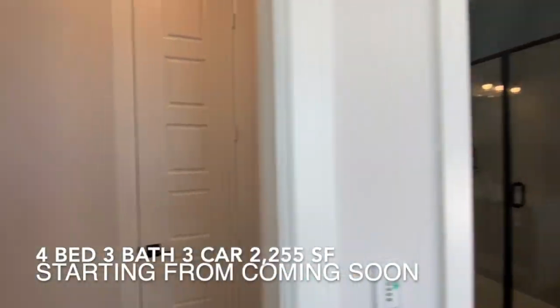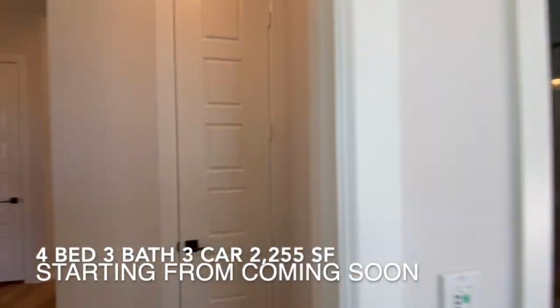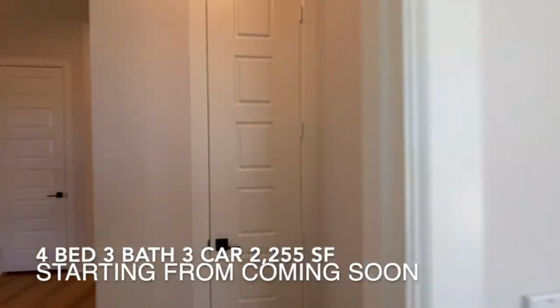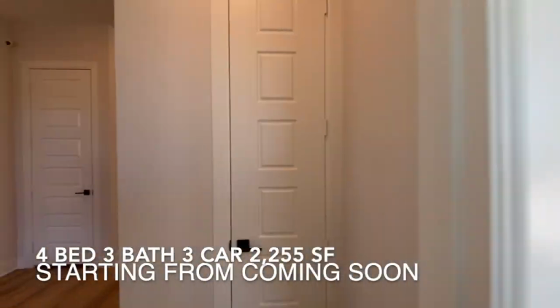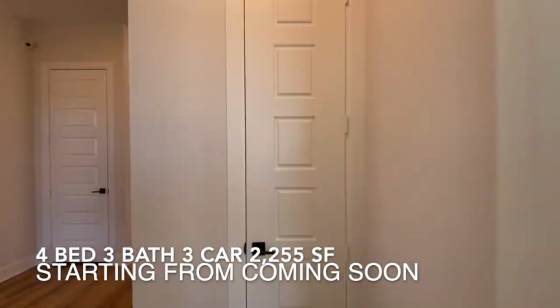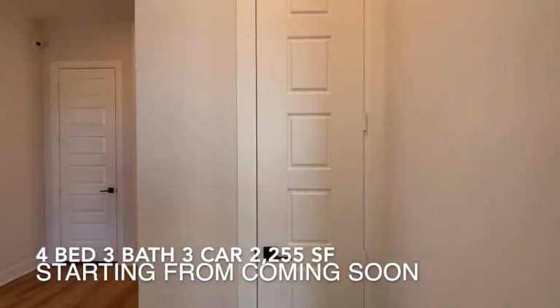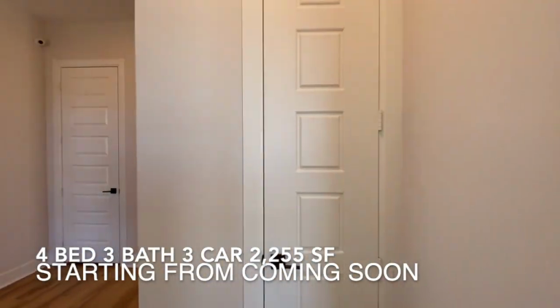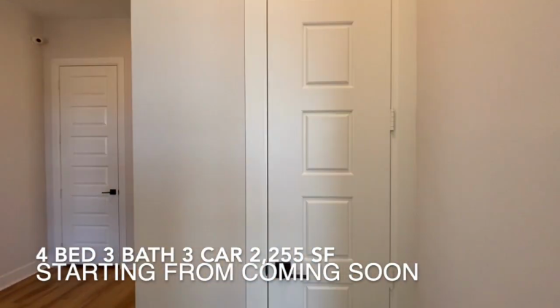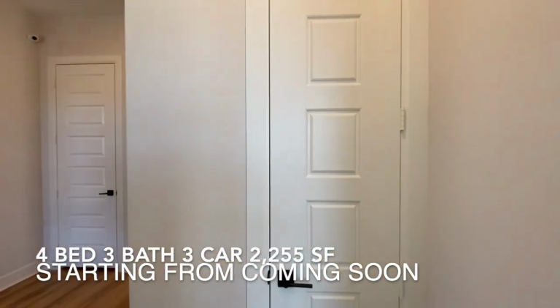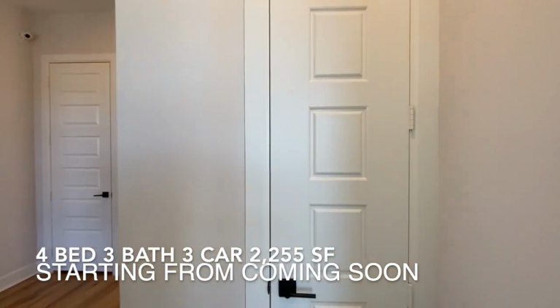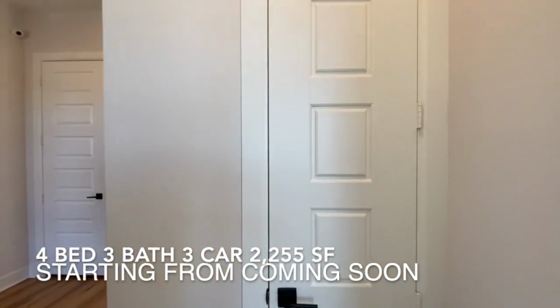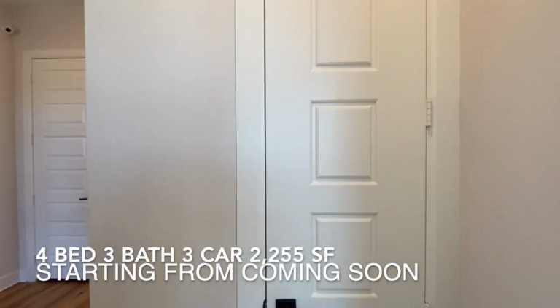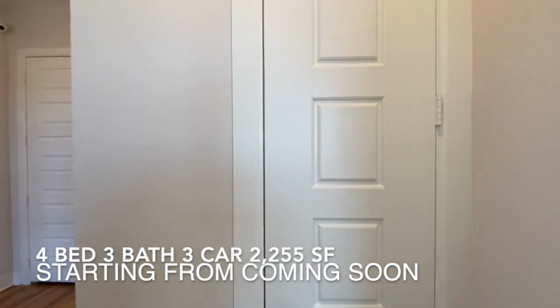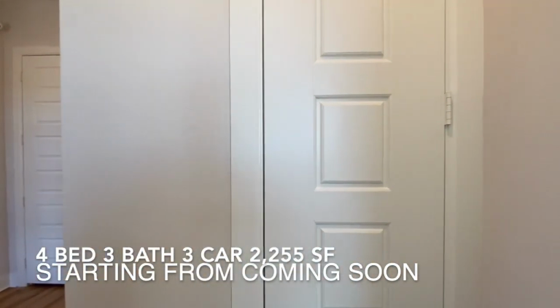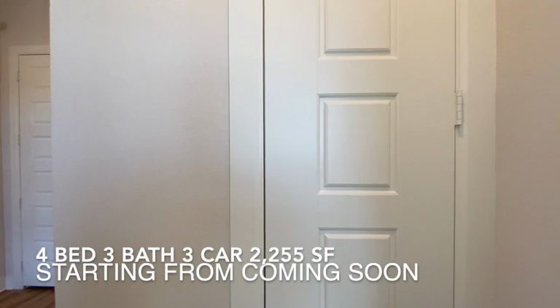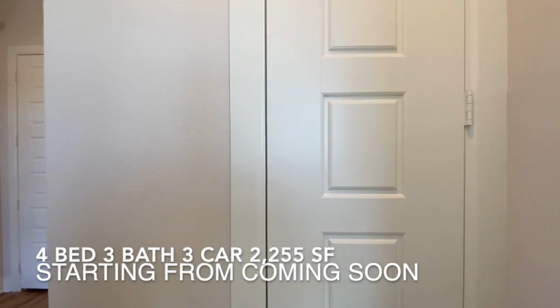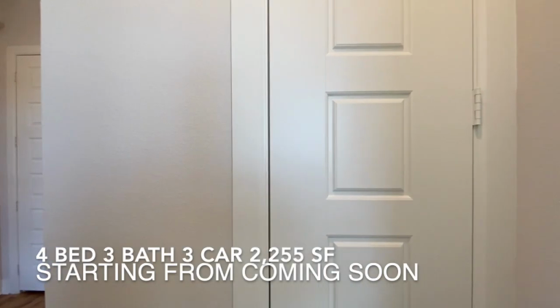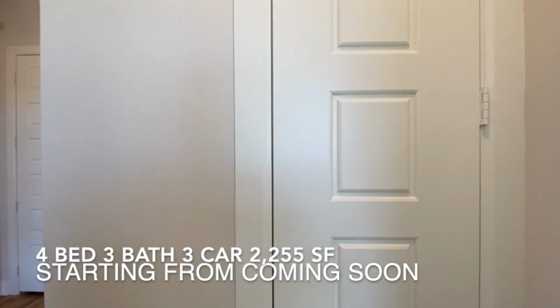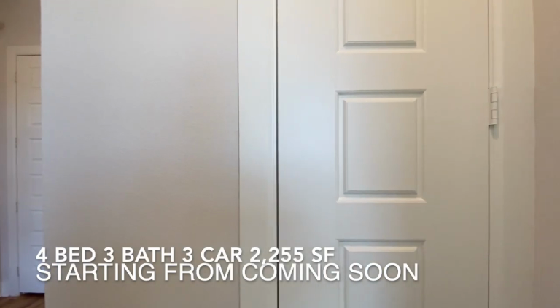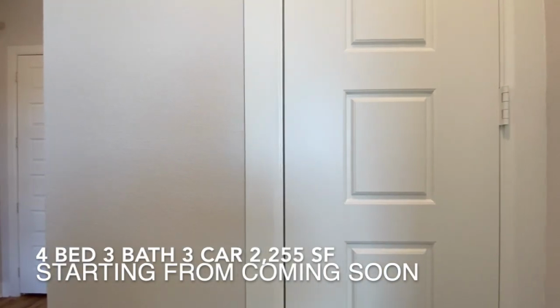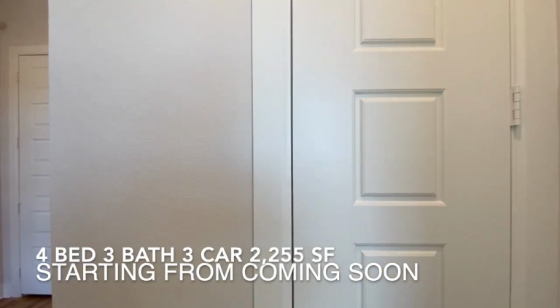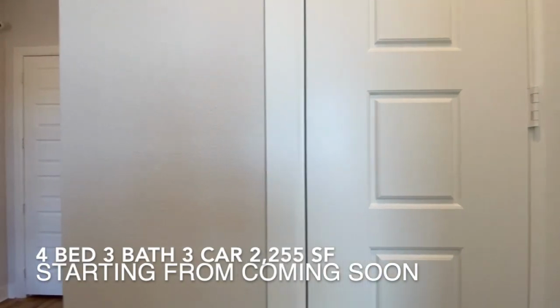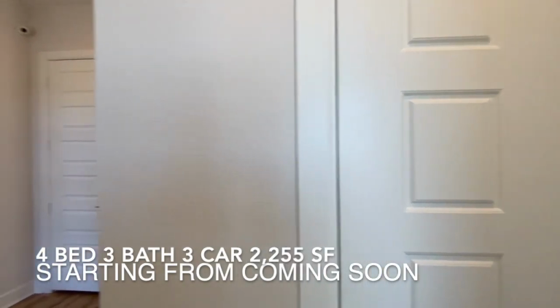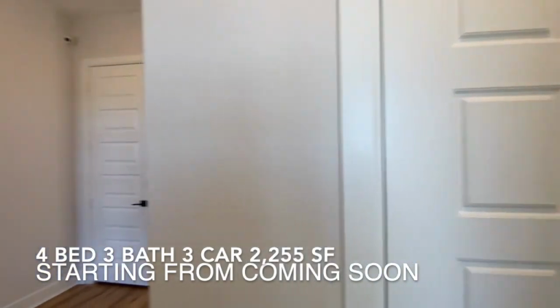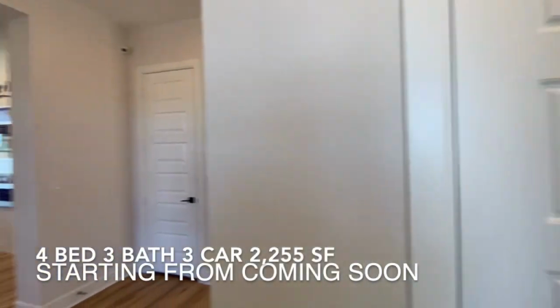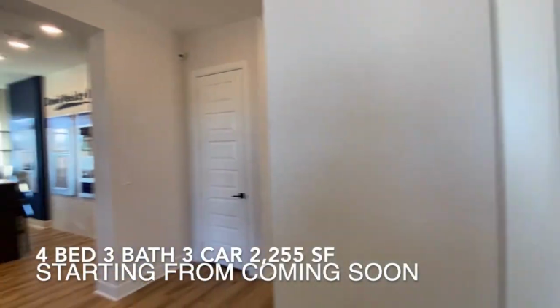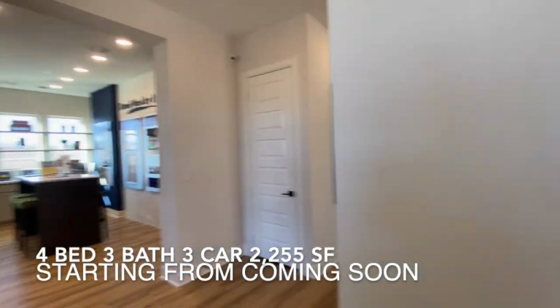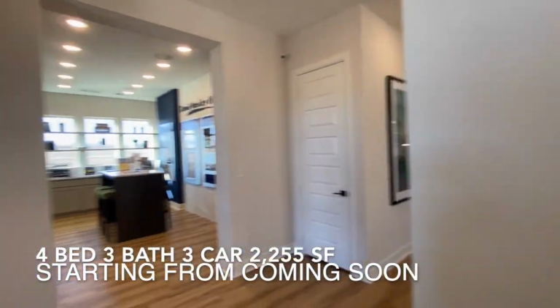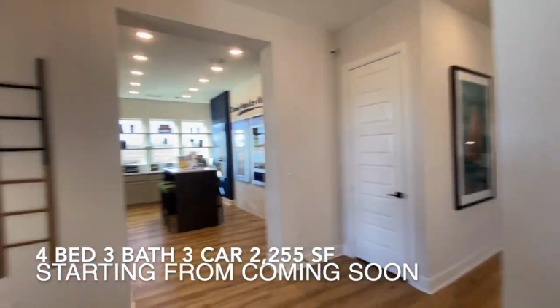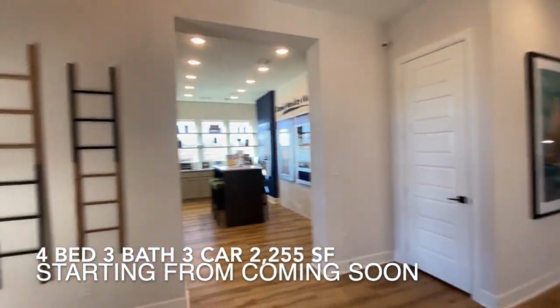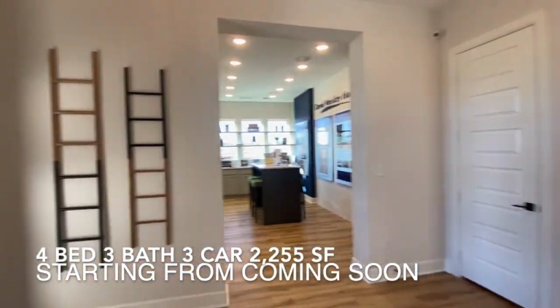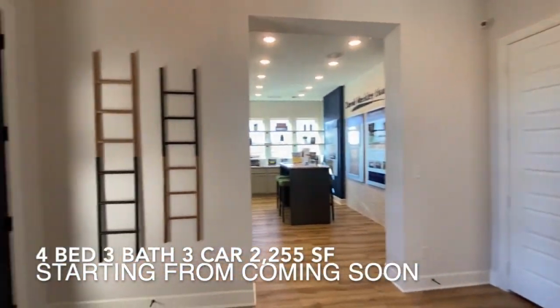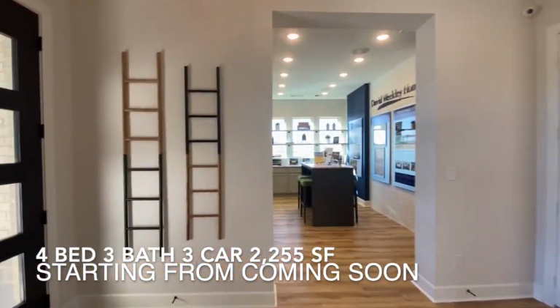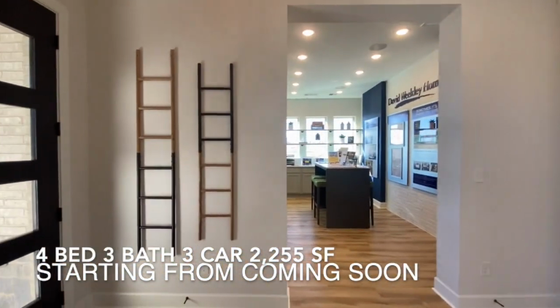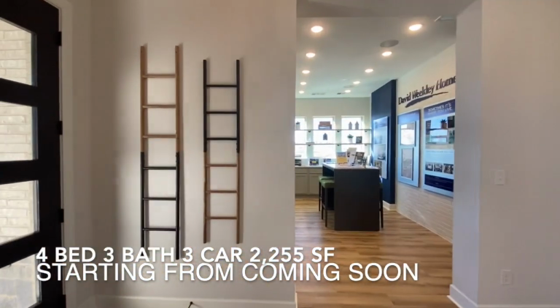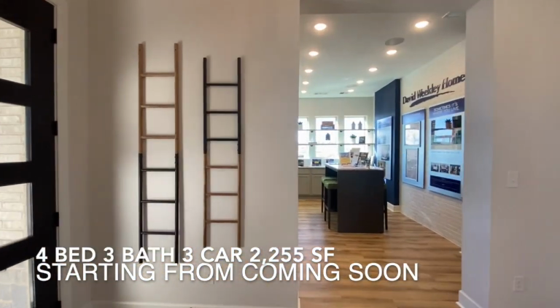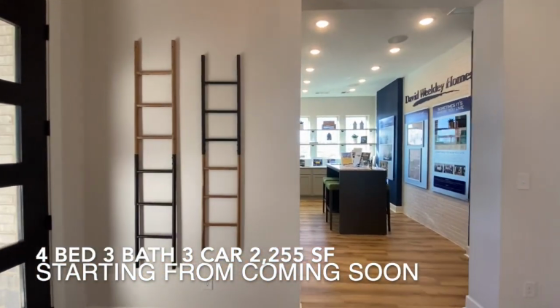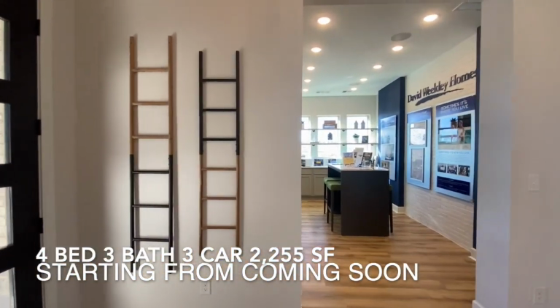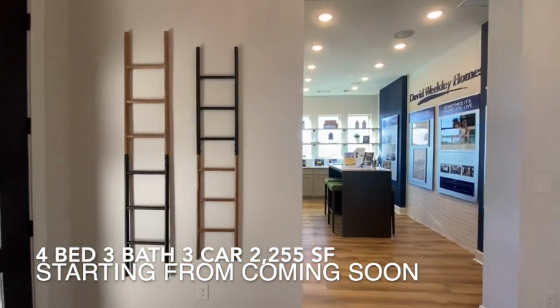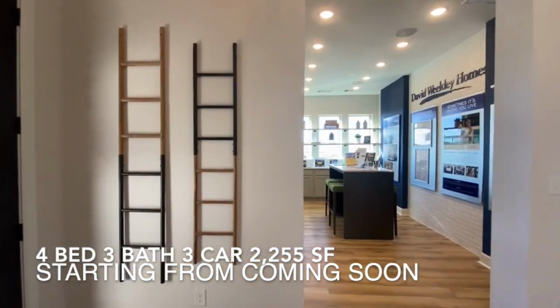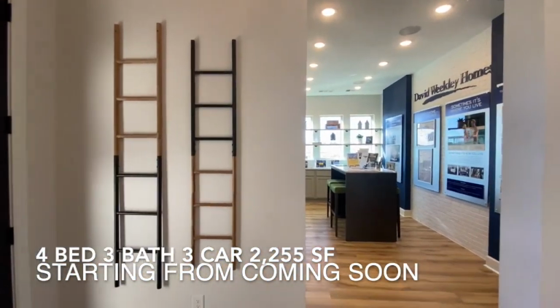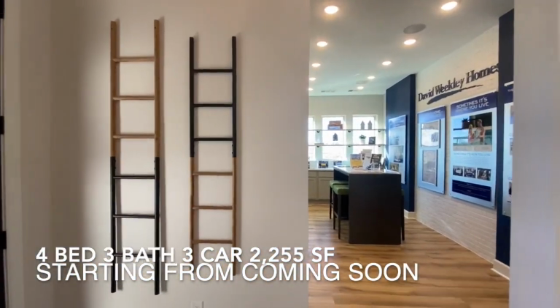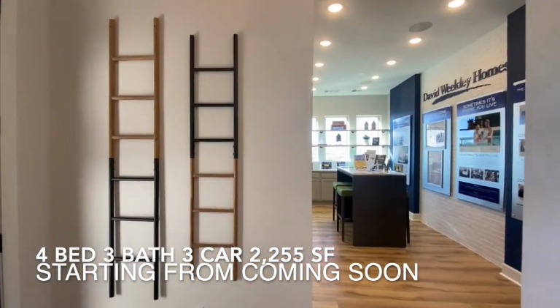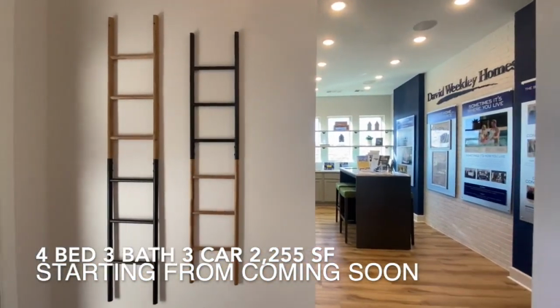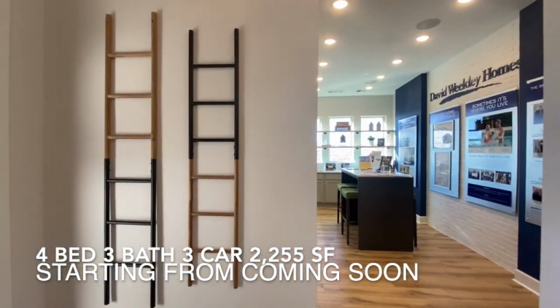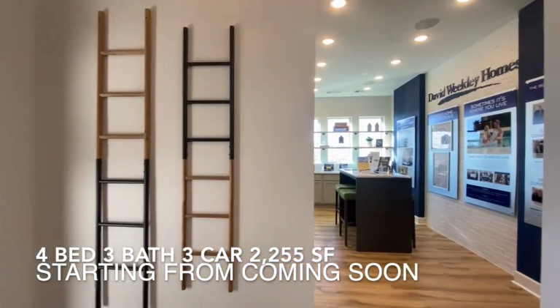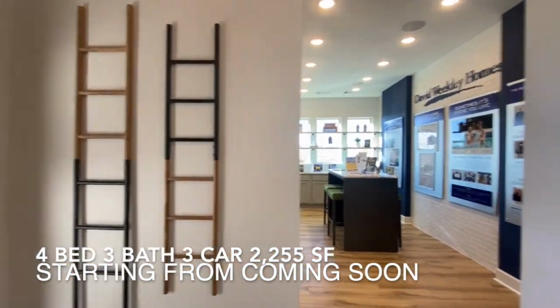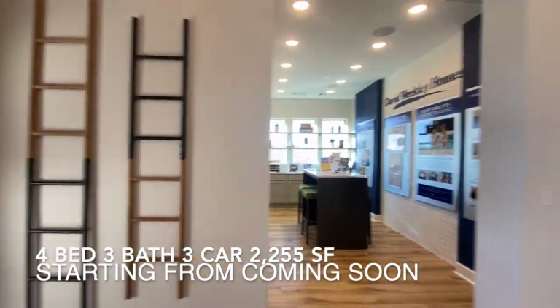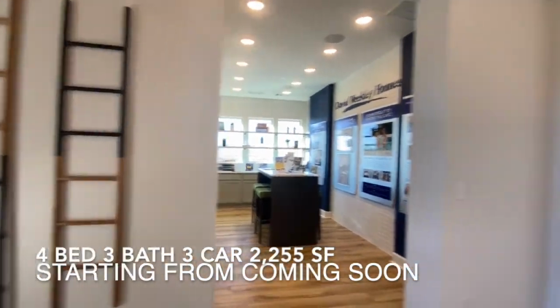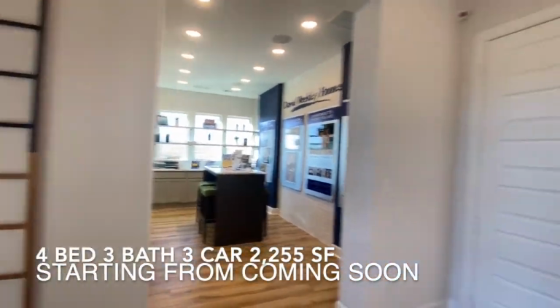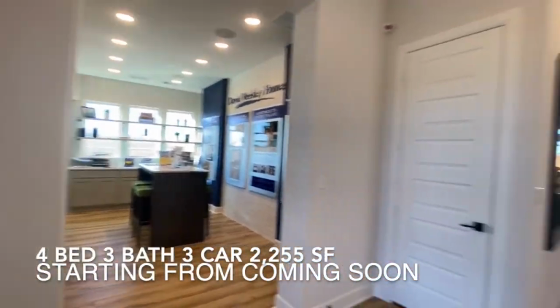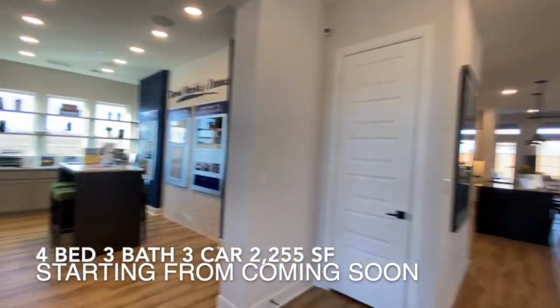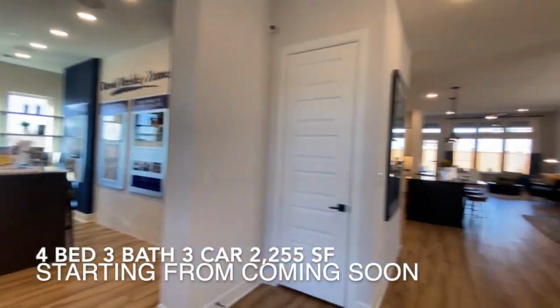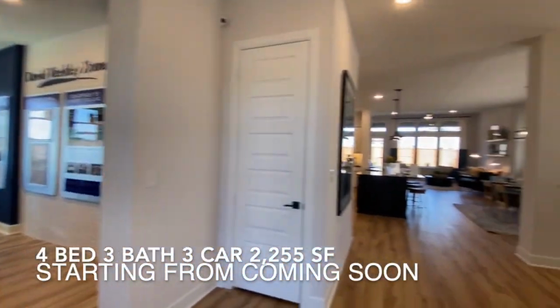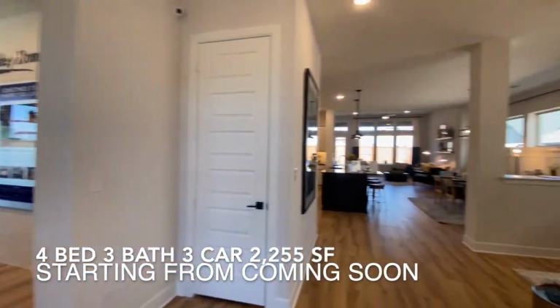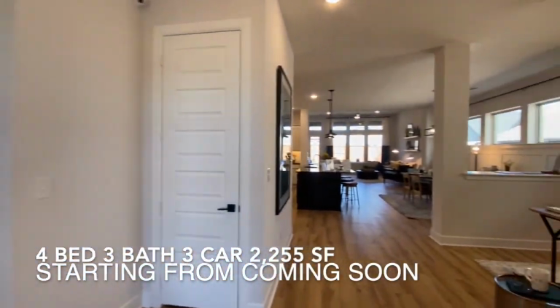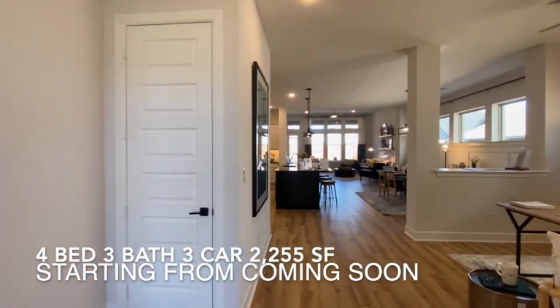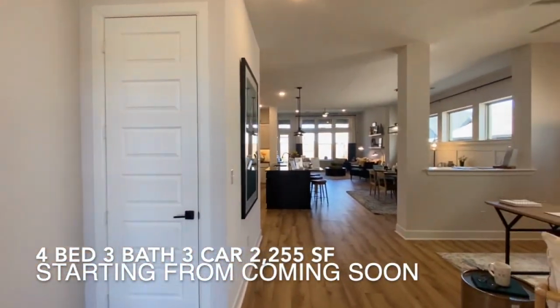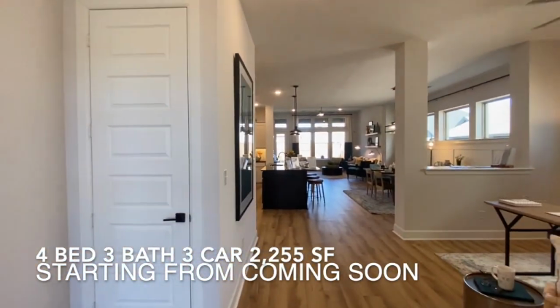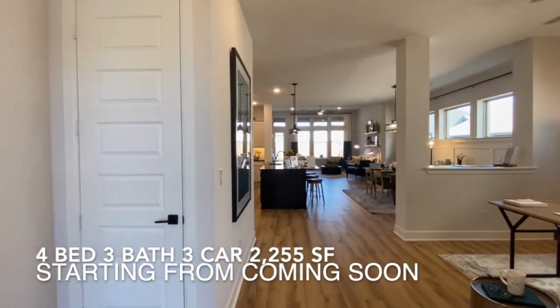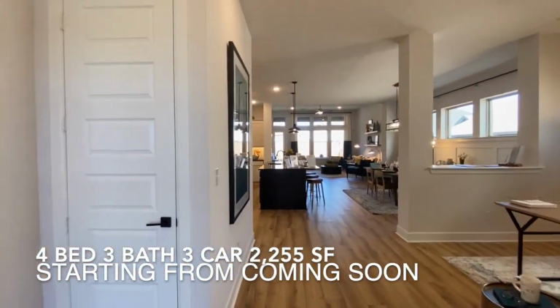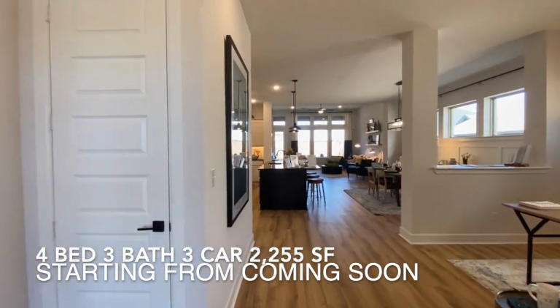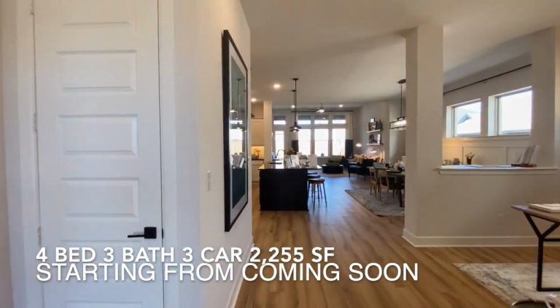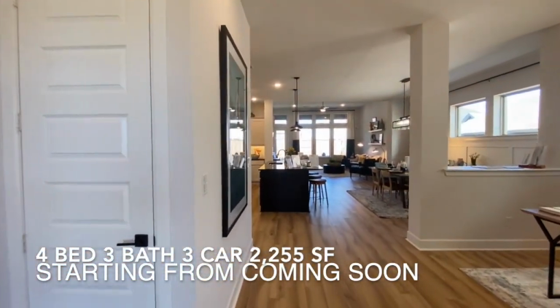Please take a look around. If you like this home and need more information, please call me at 469-269-6441.